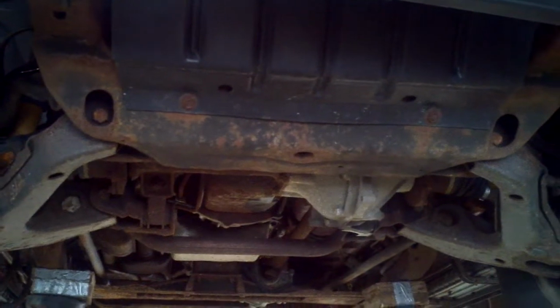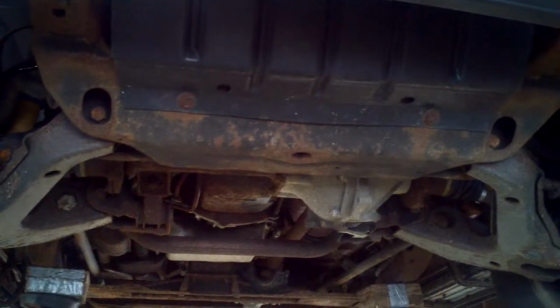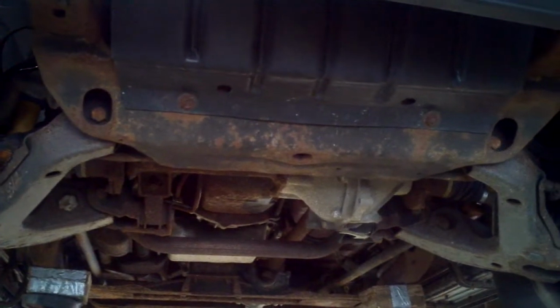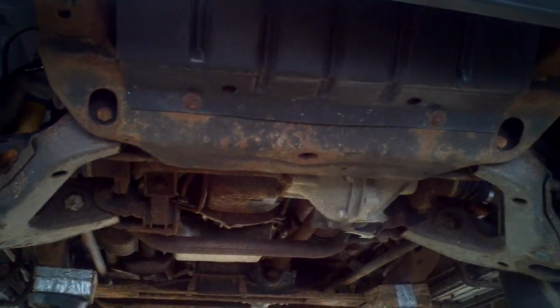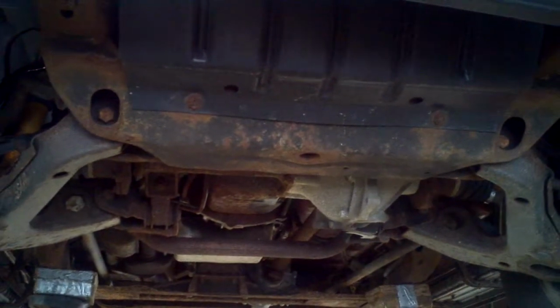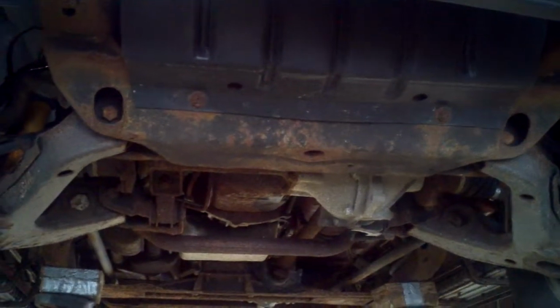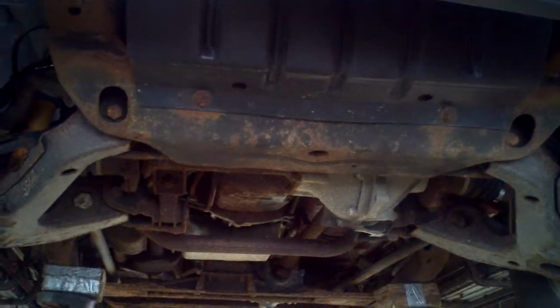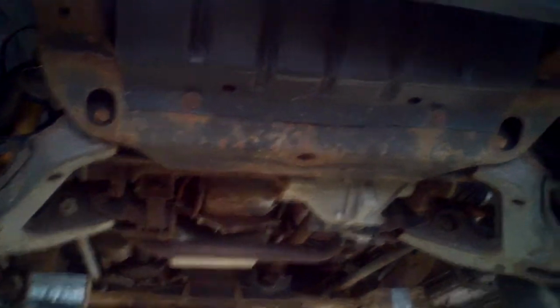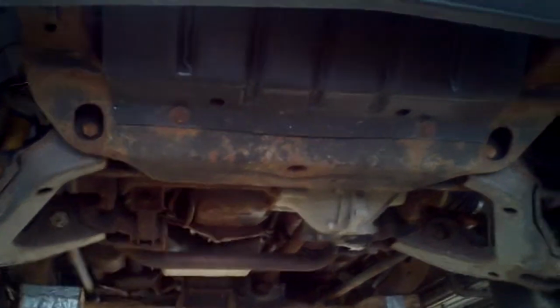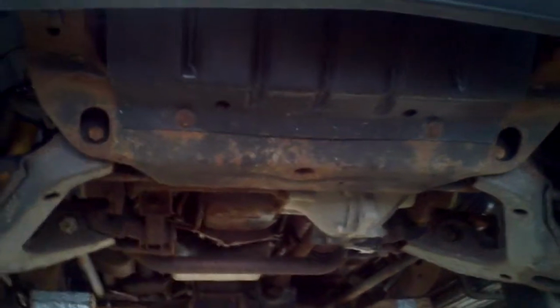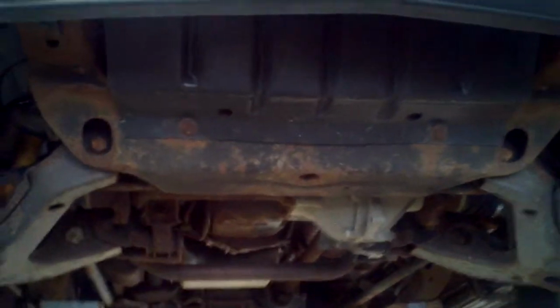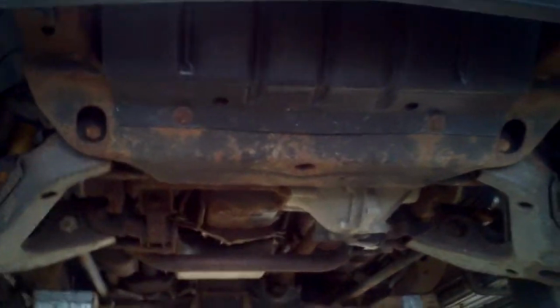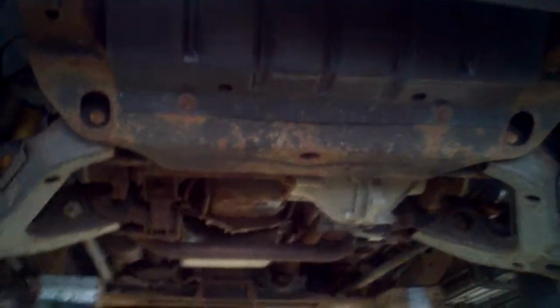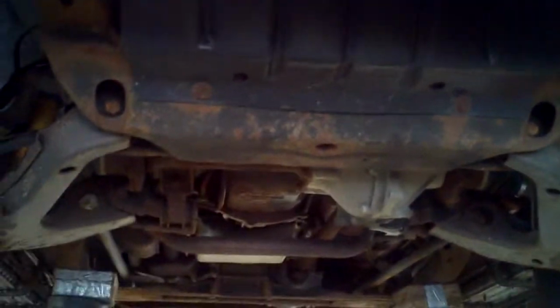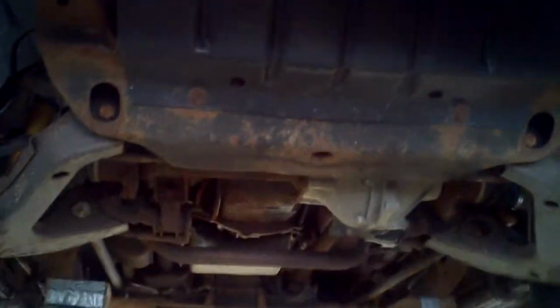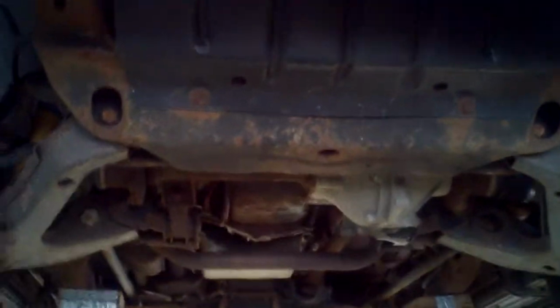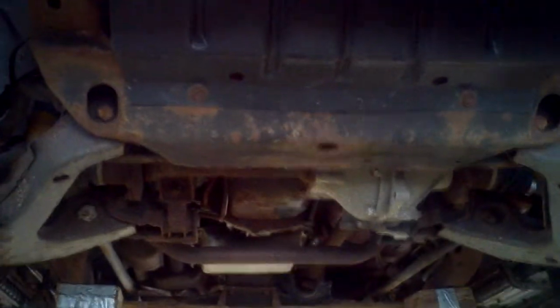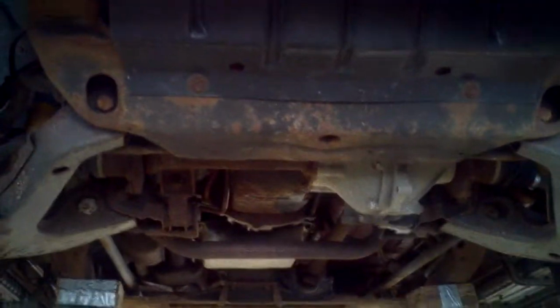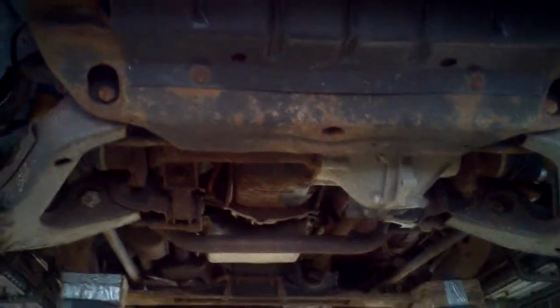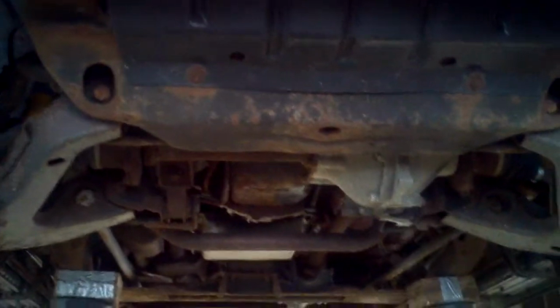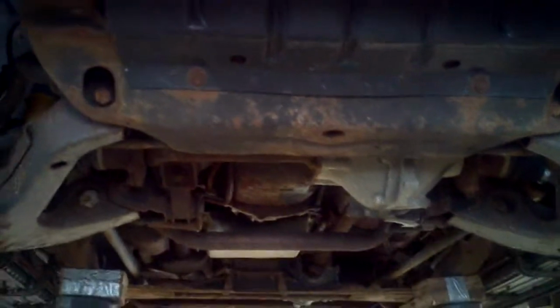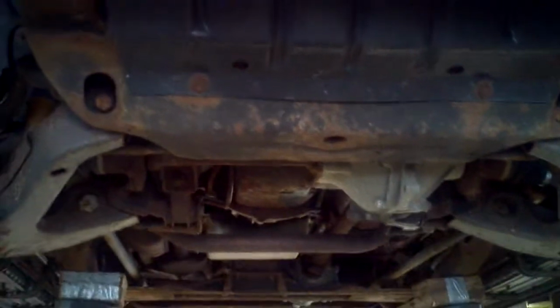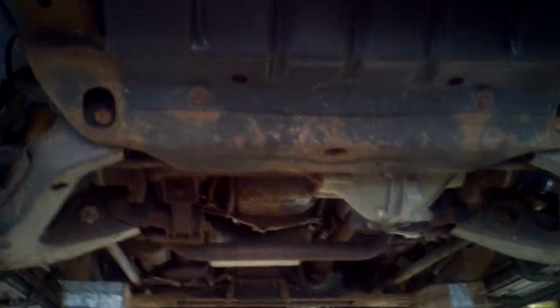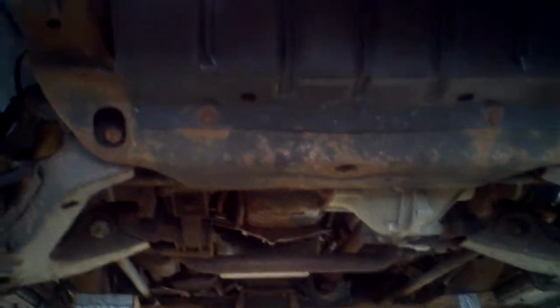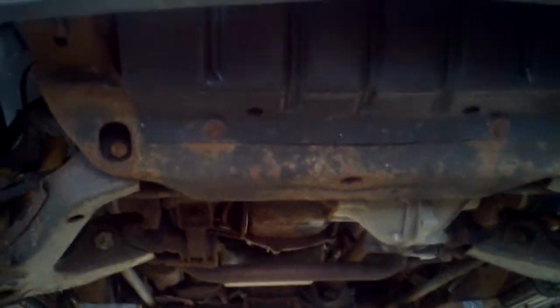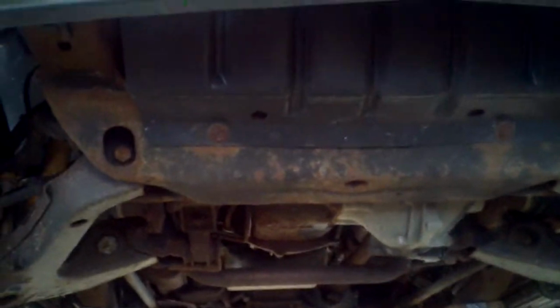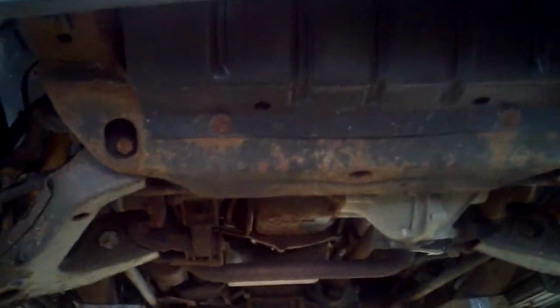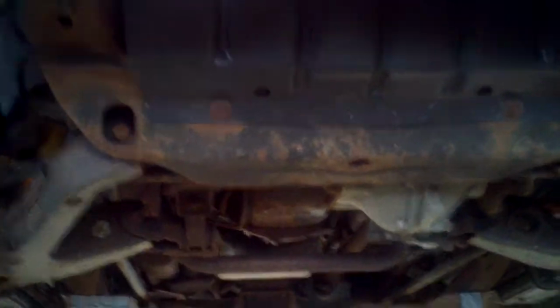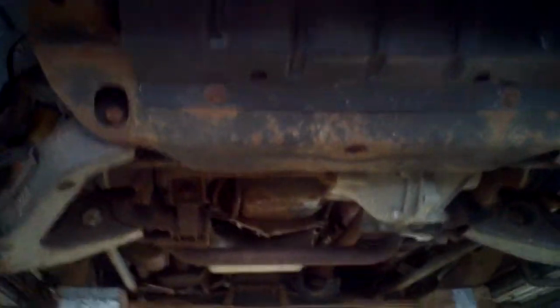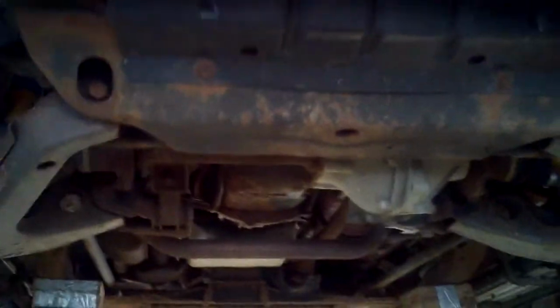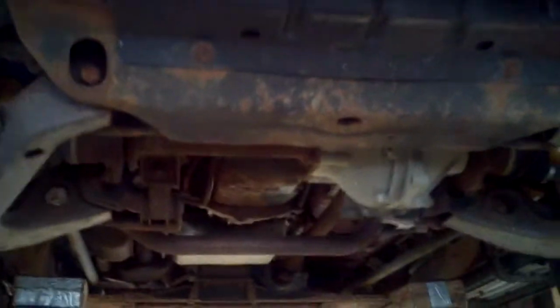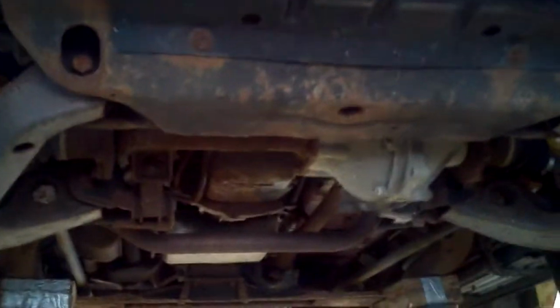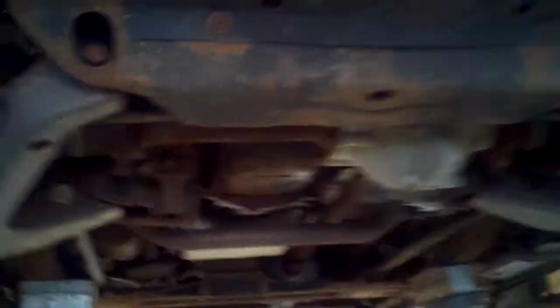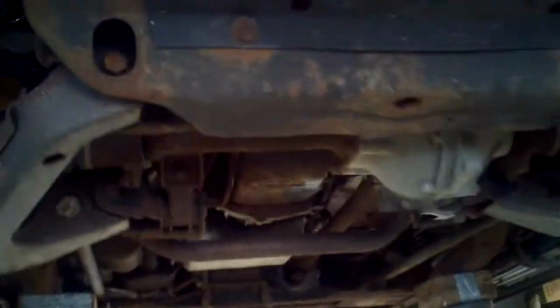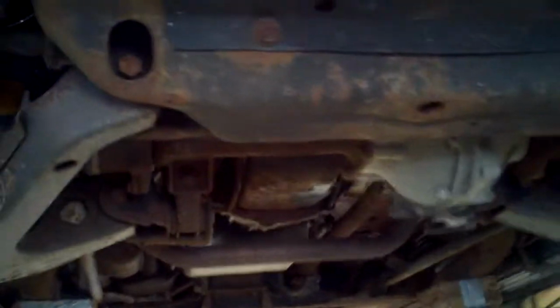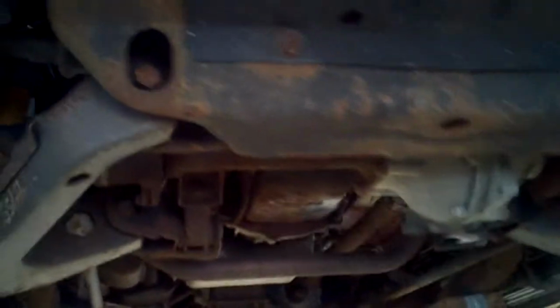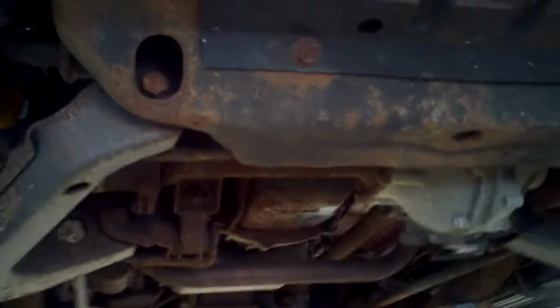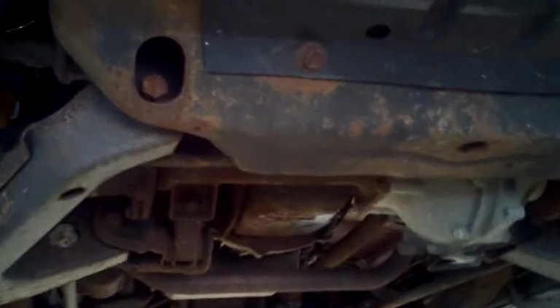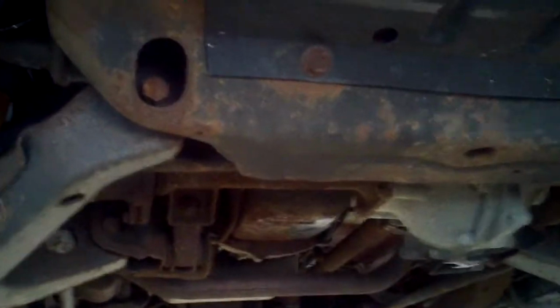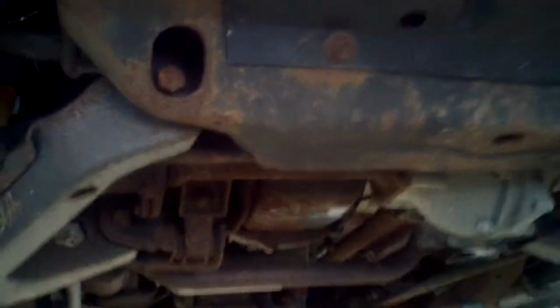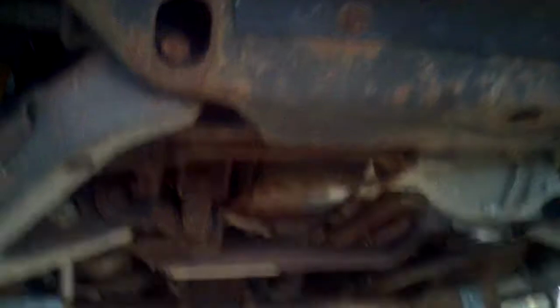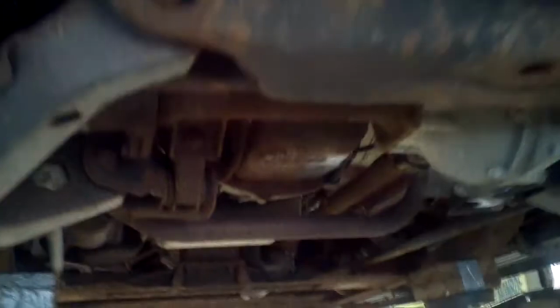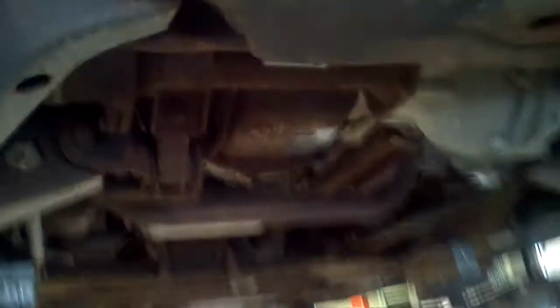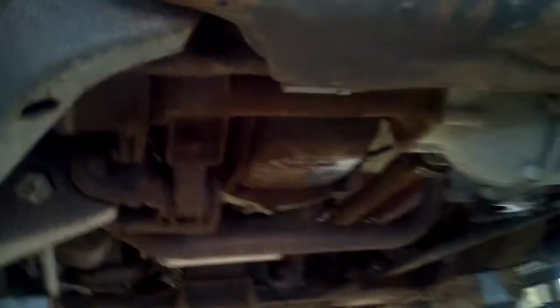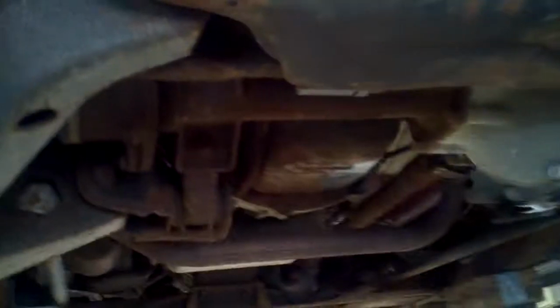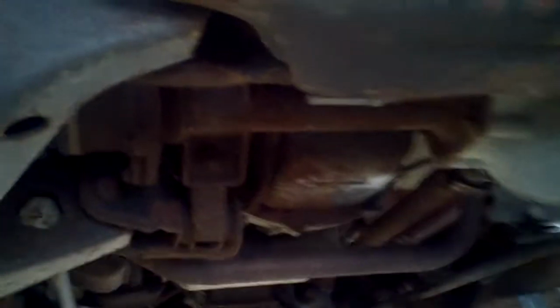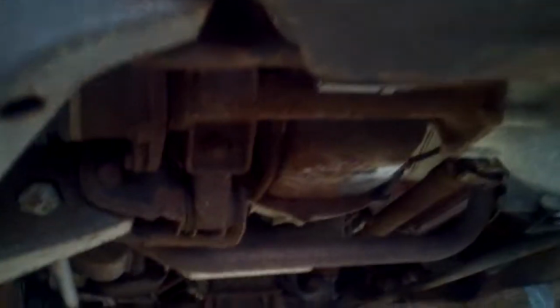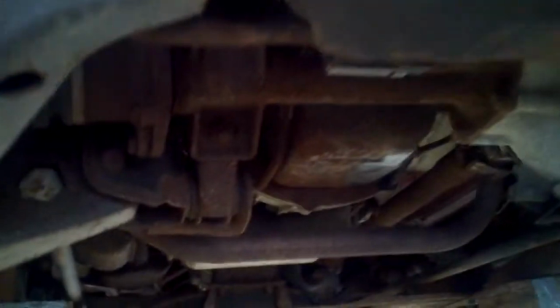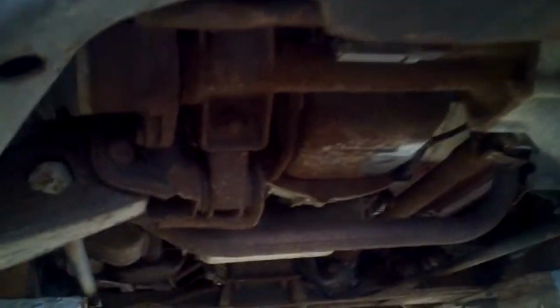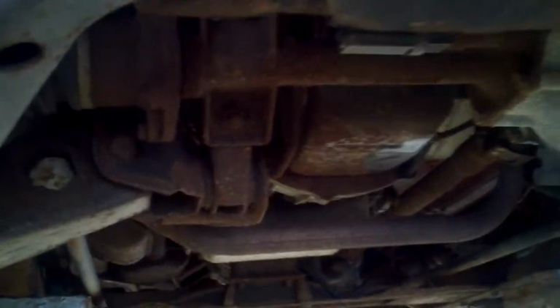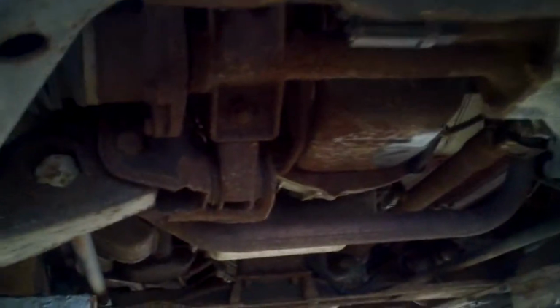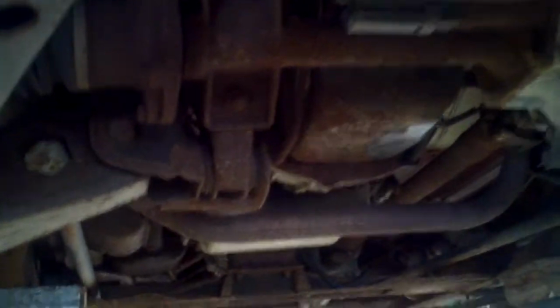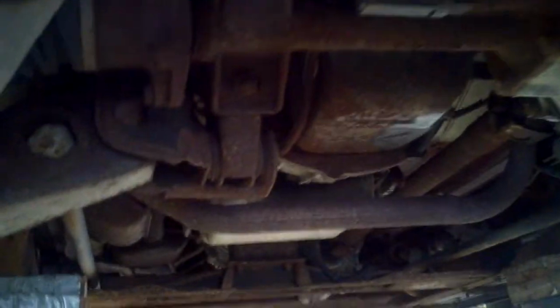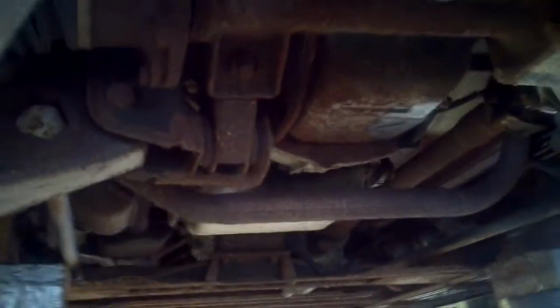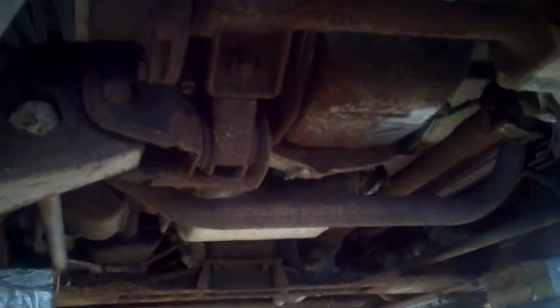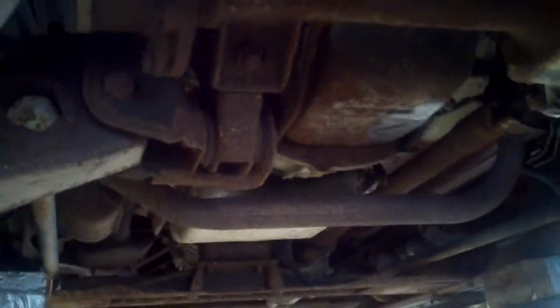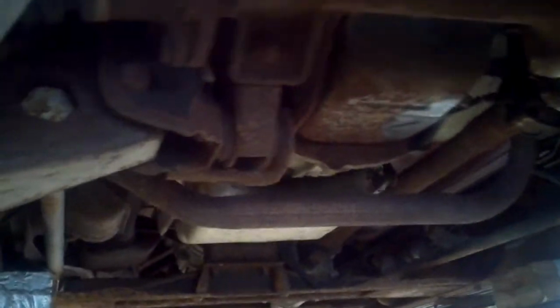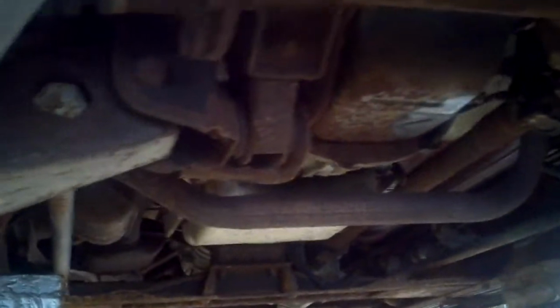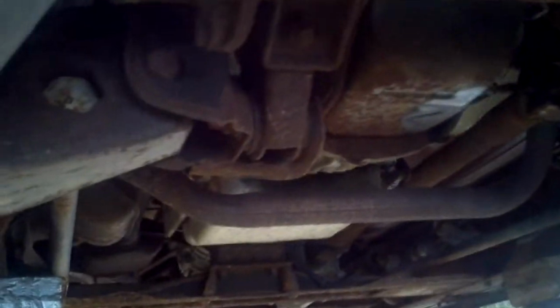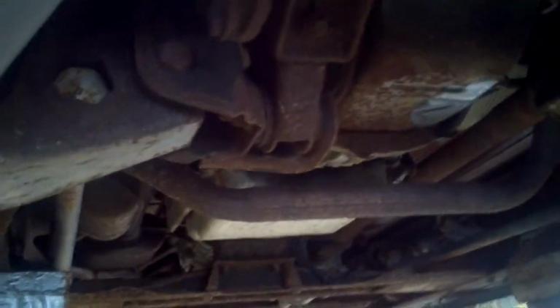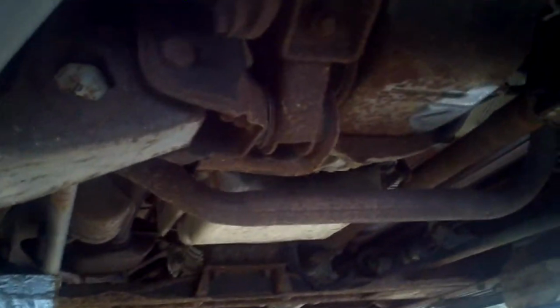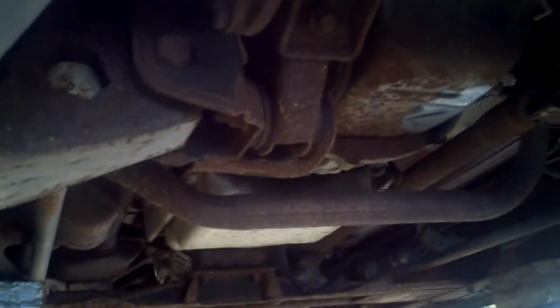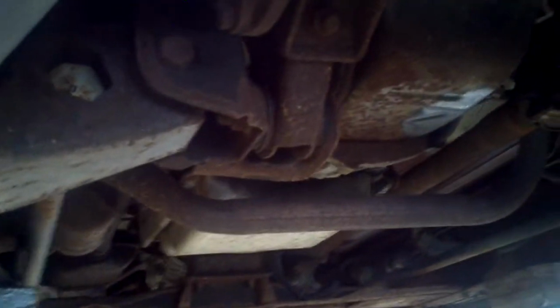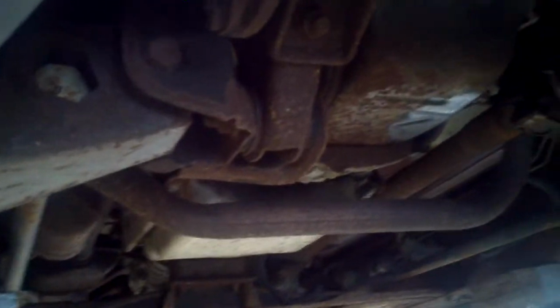Hey there, it's Dustin over here at Jeff Perry Buick GMC. Just wanted to give you a quick look at the underside of this Tahoe.